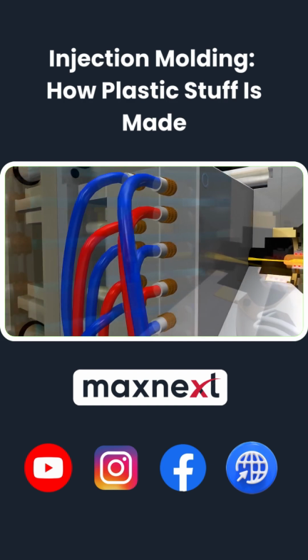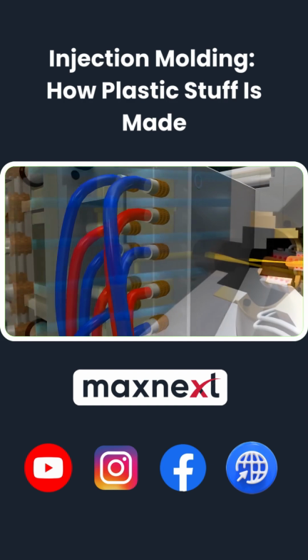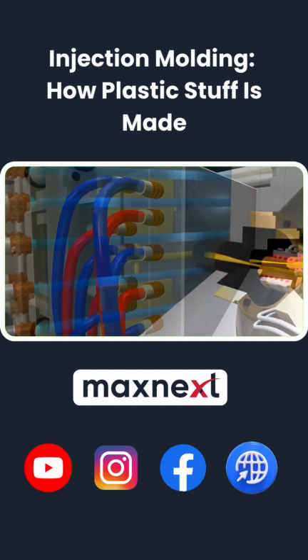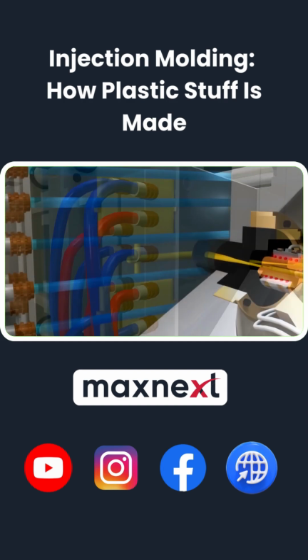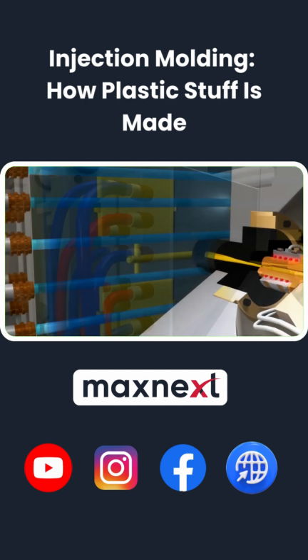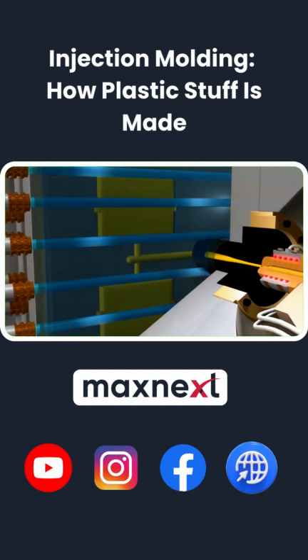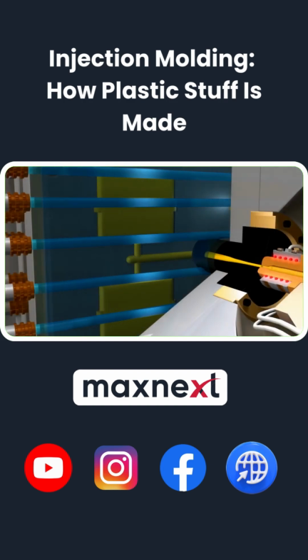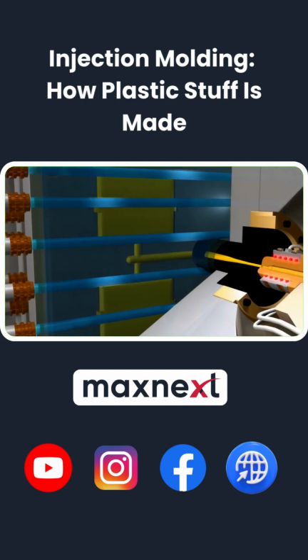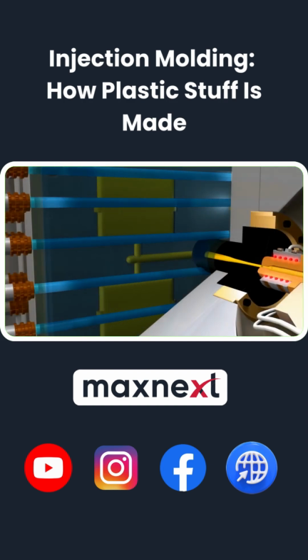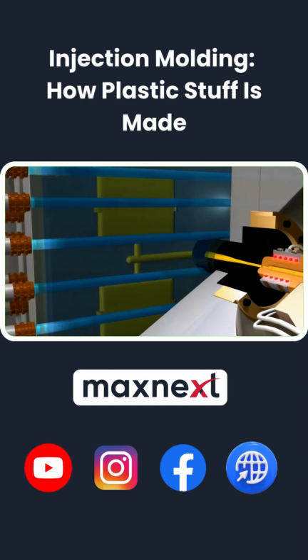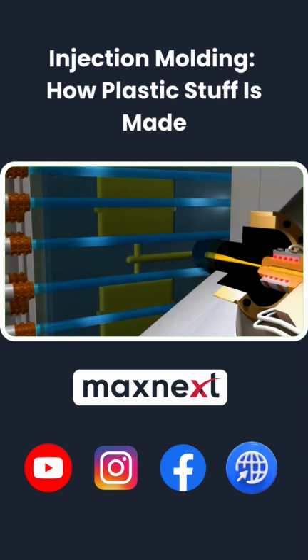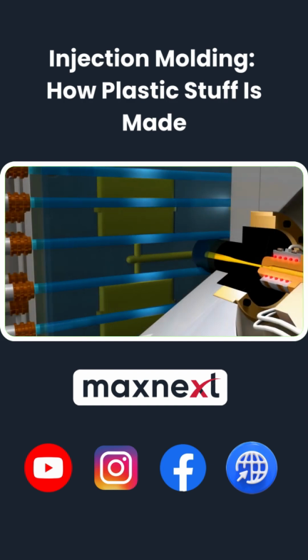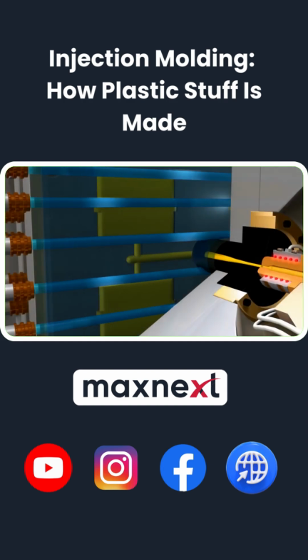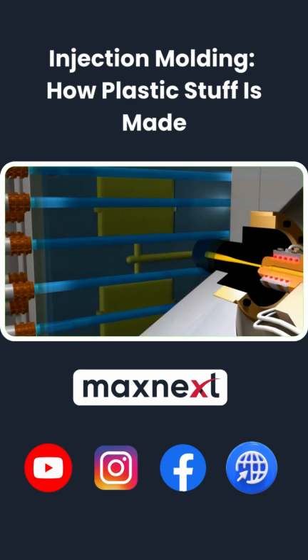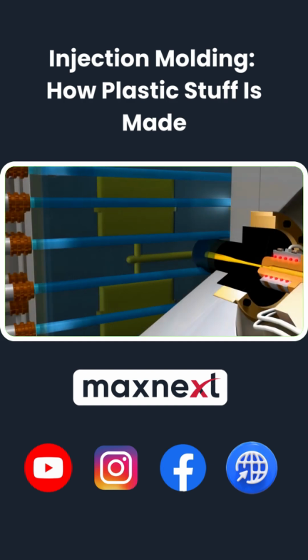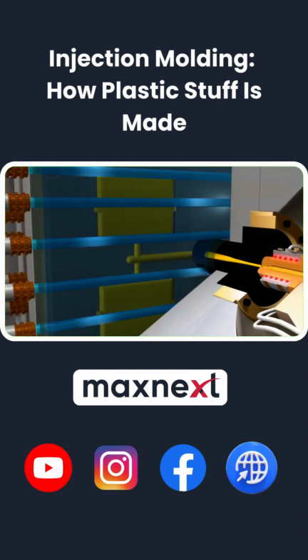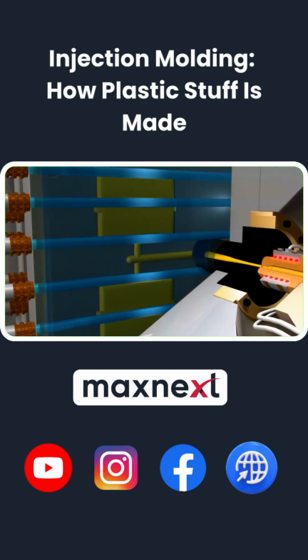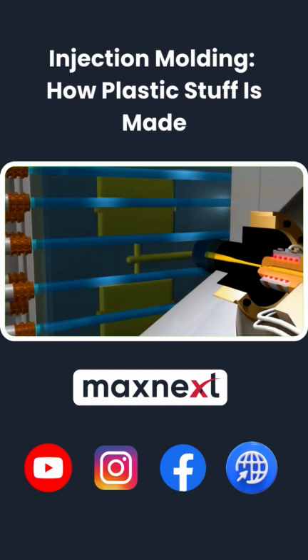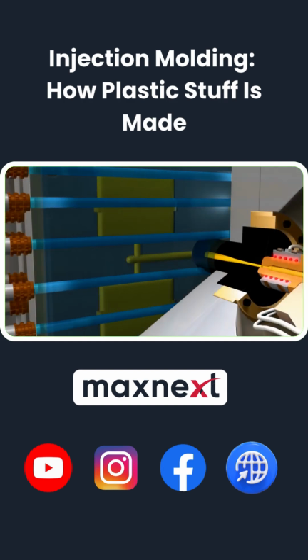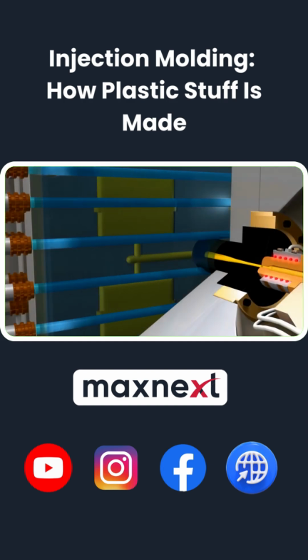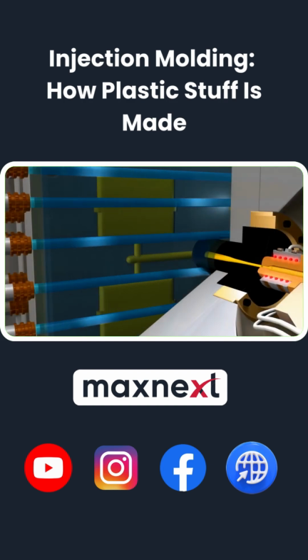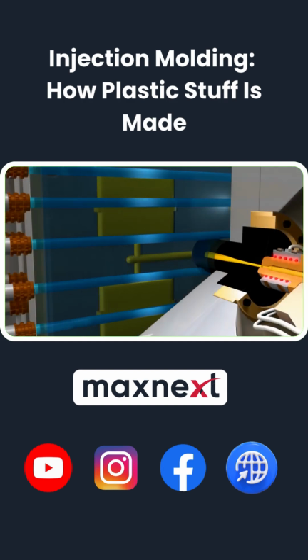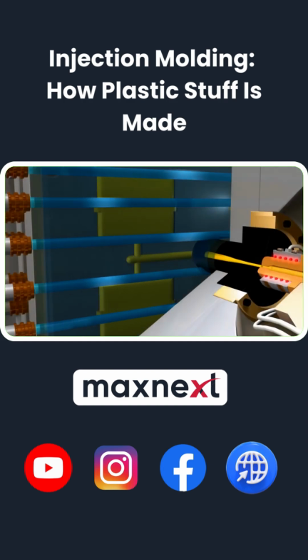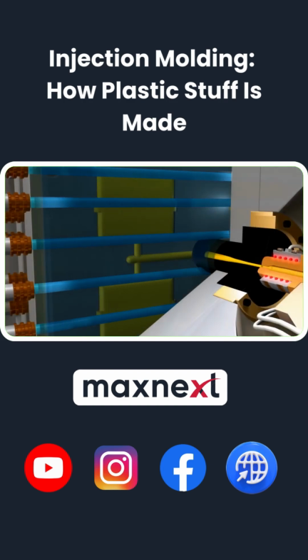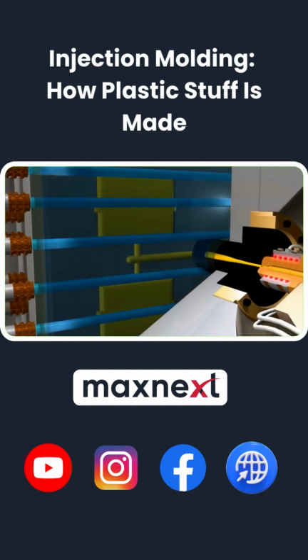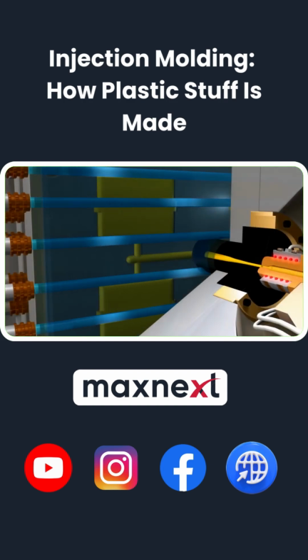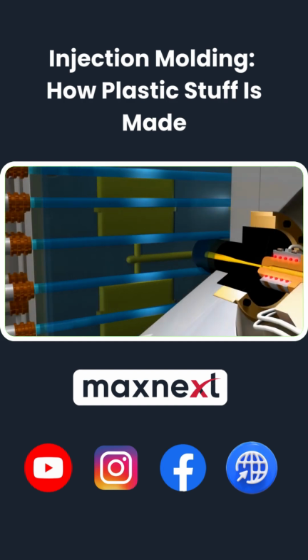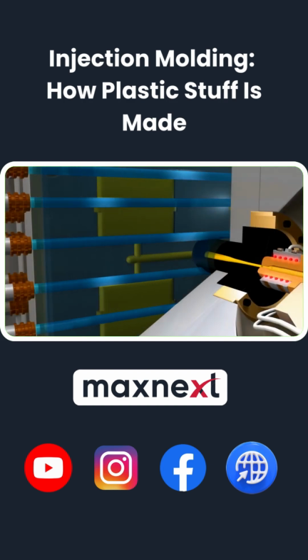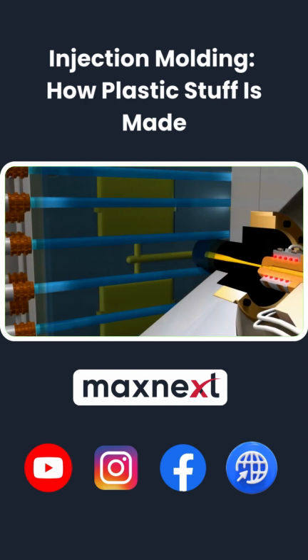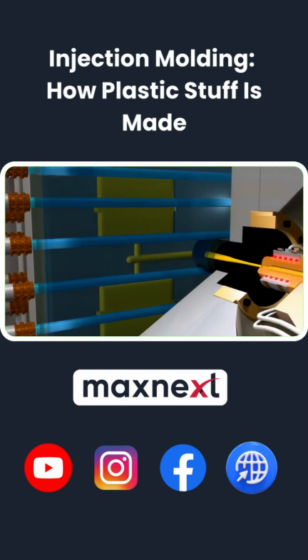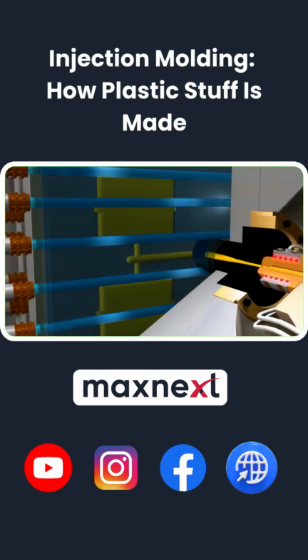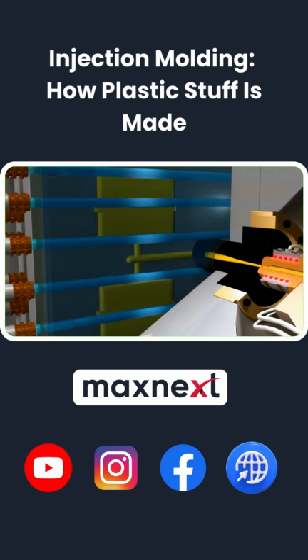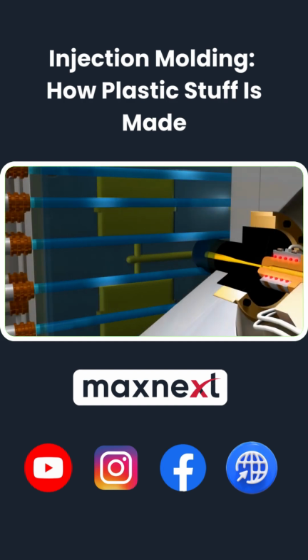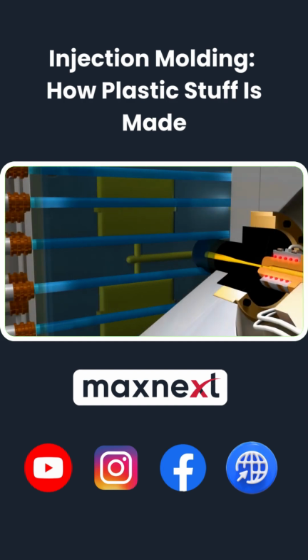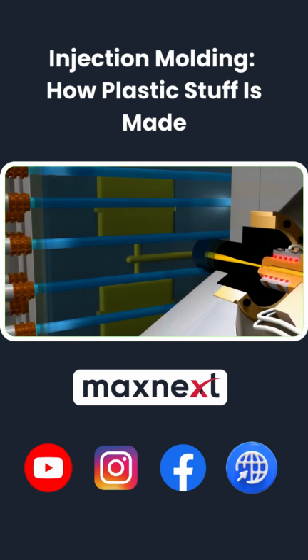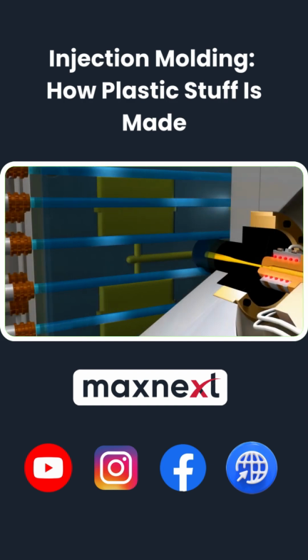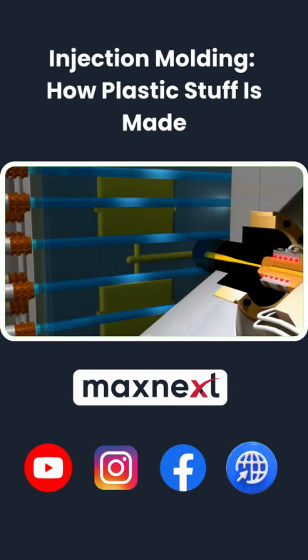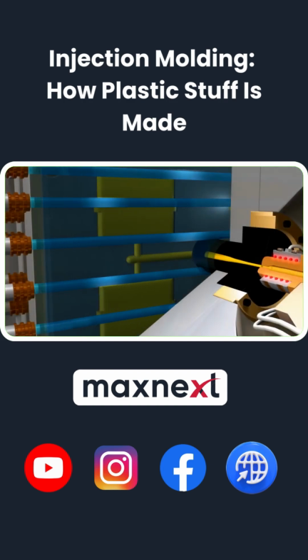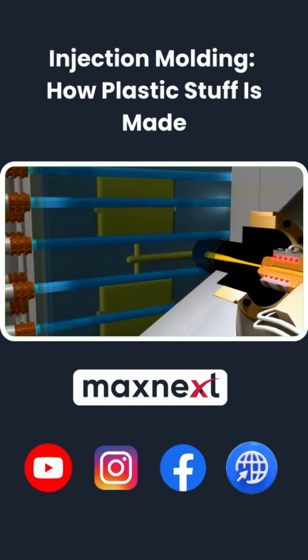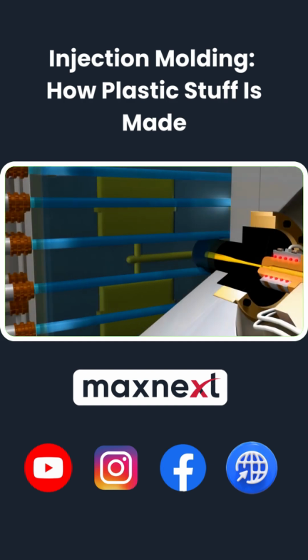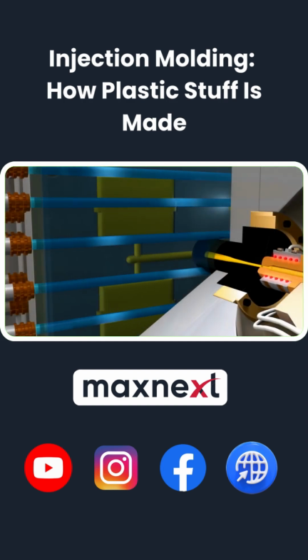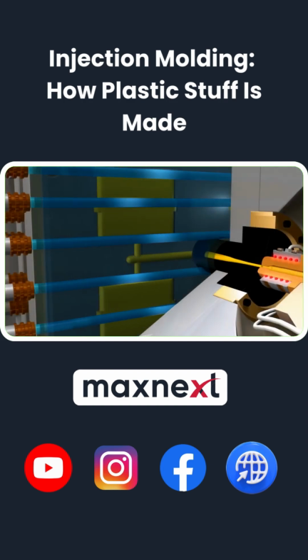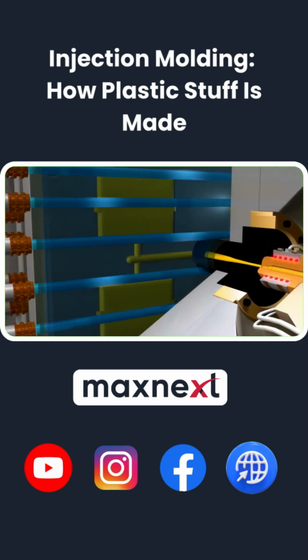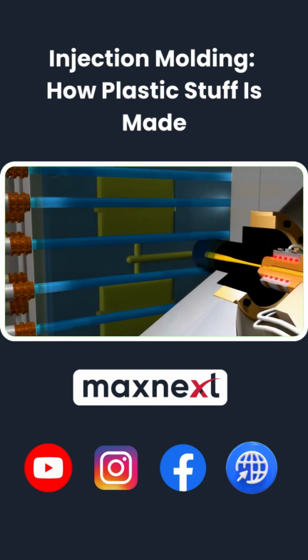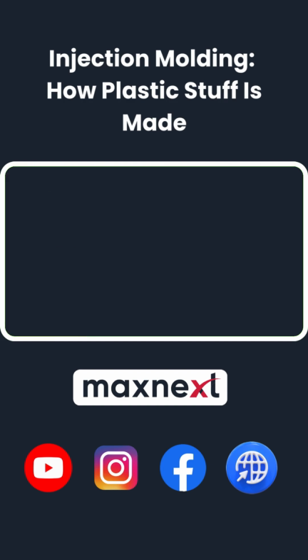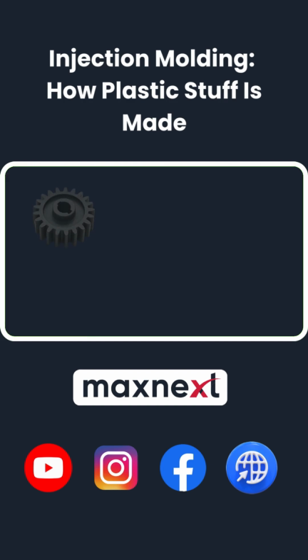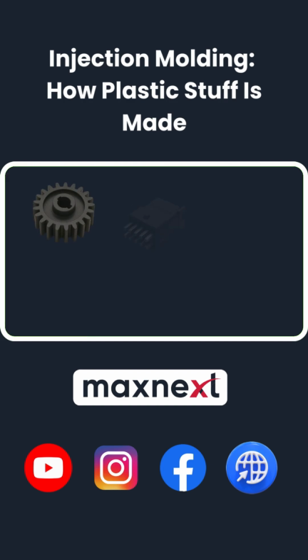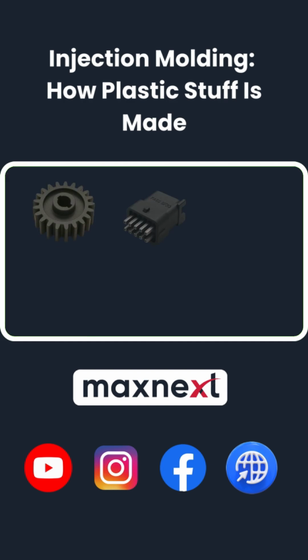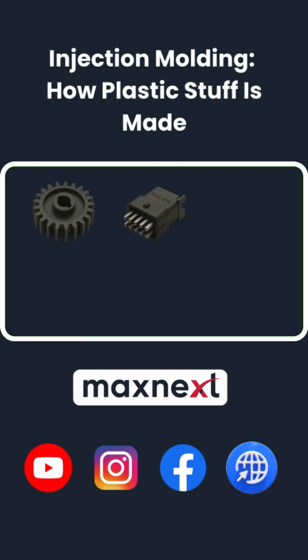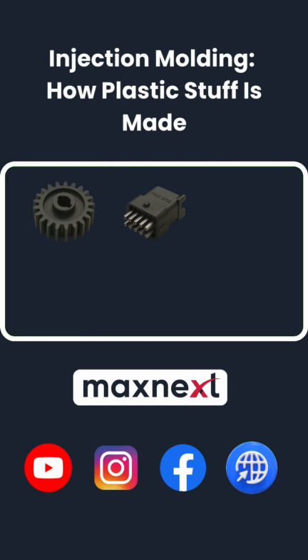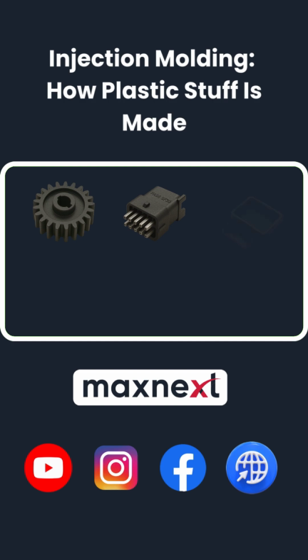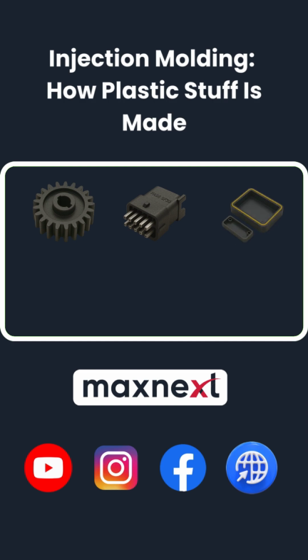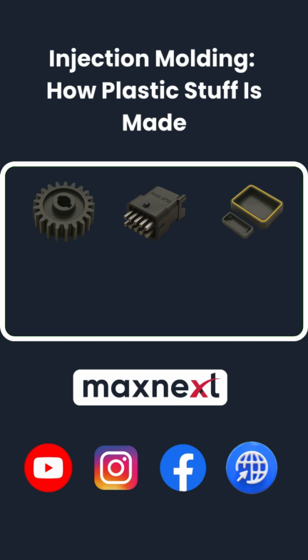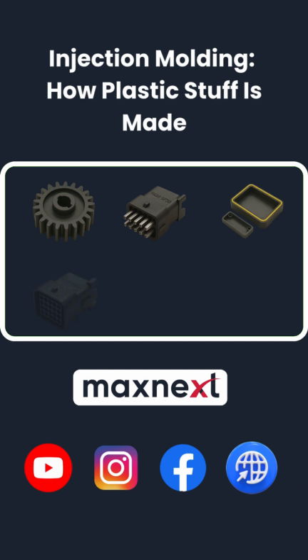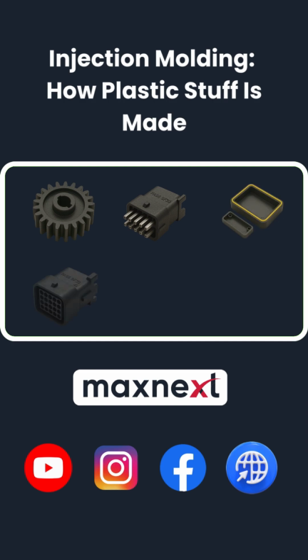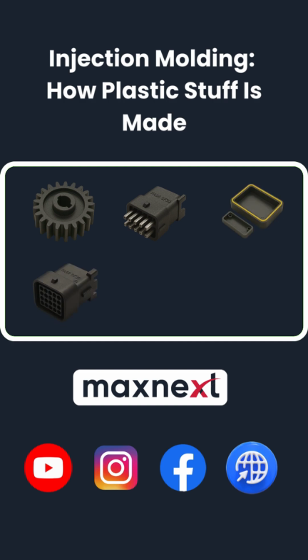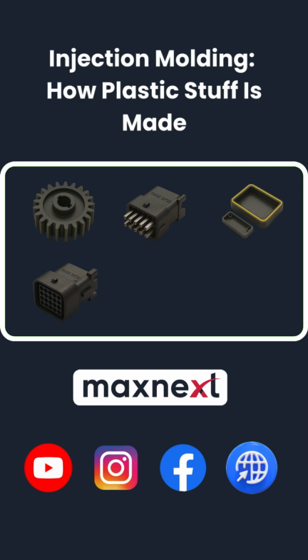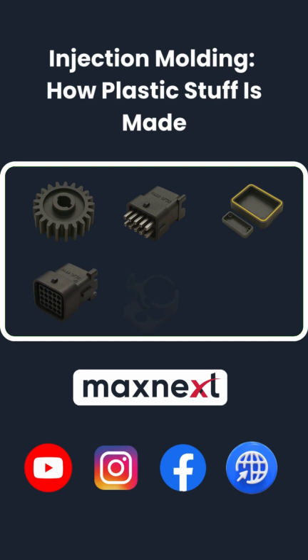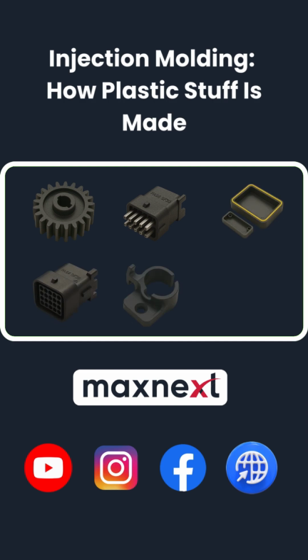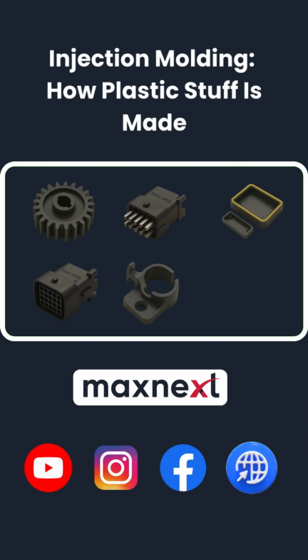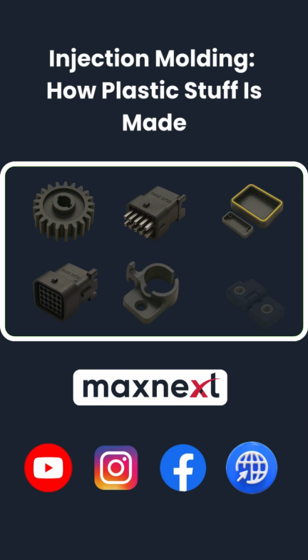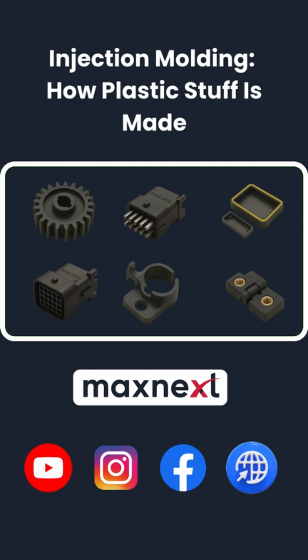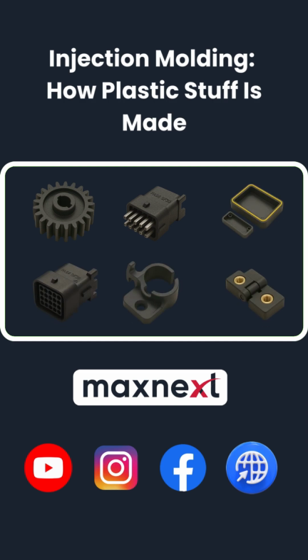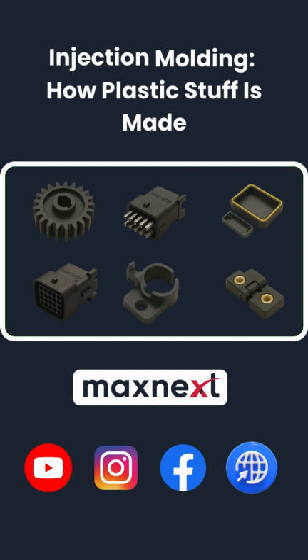From small connector housings to bottle caps, injection molding combines speed, repeatability, and precision. That's why billions of parts are made this way.